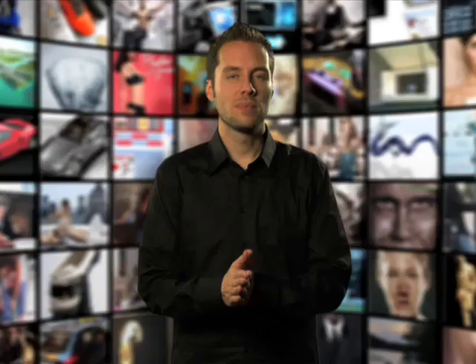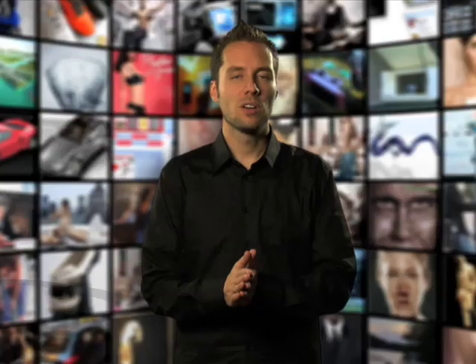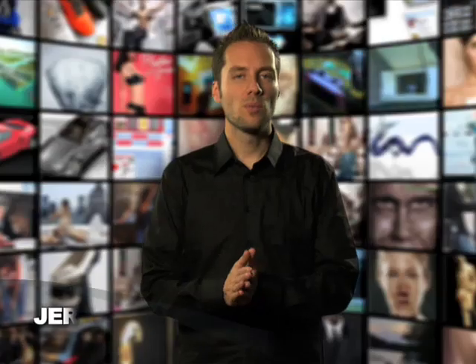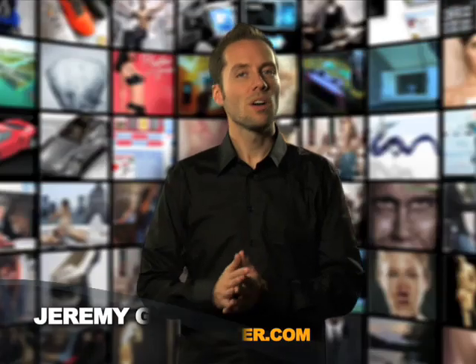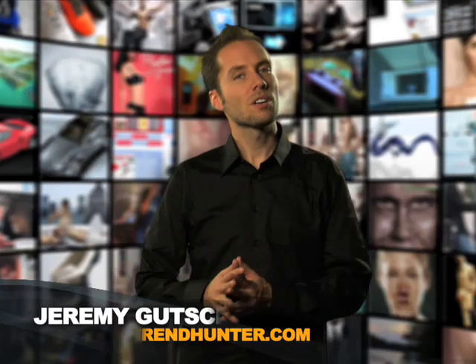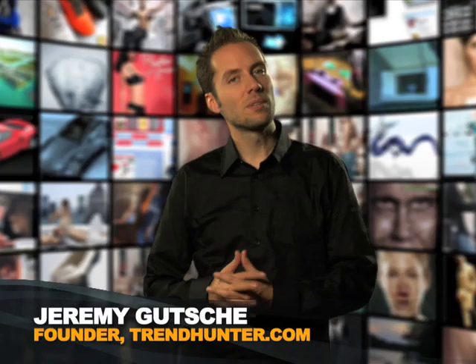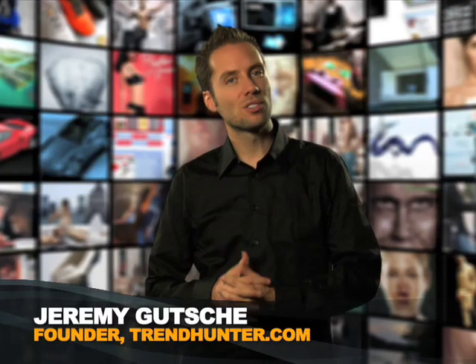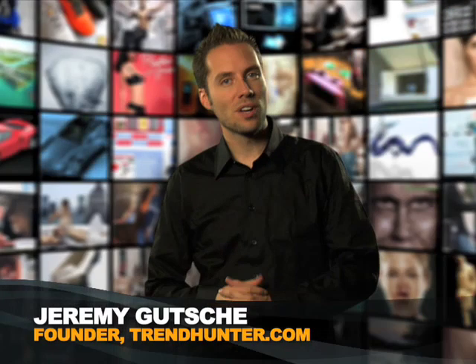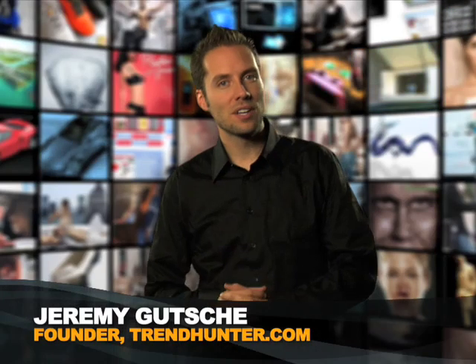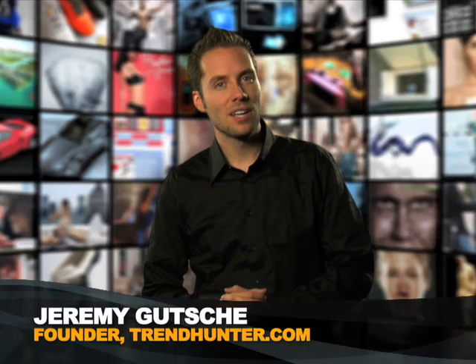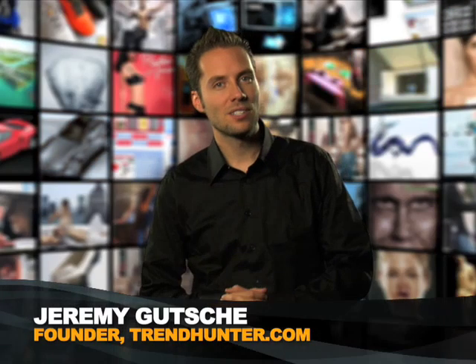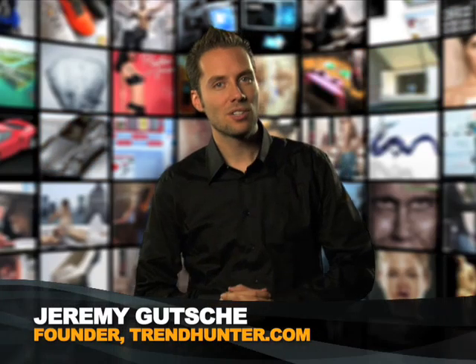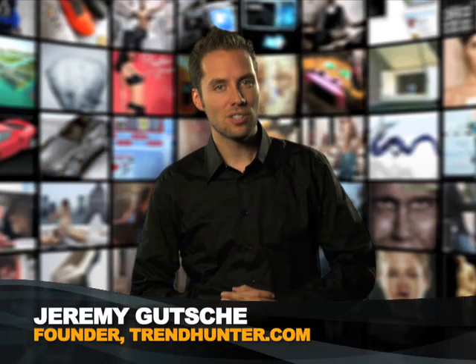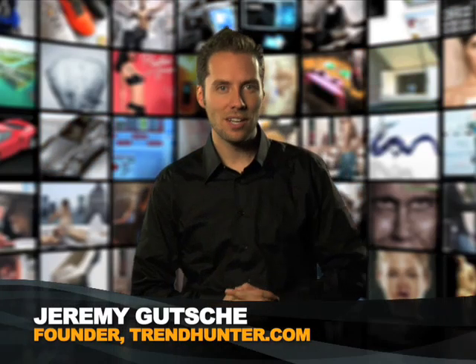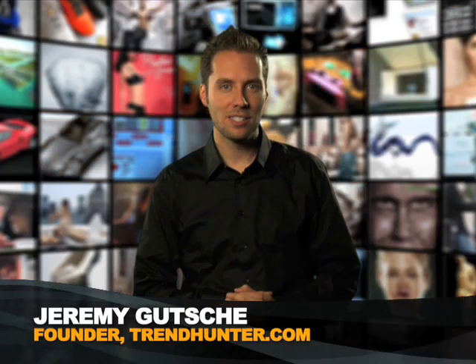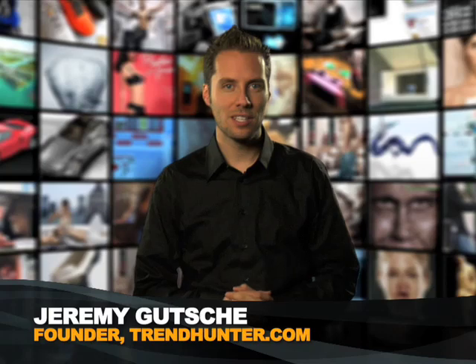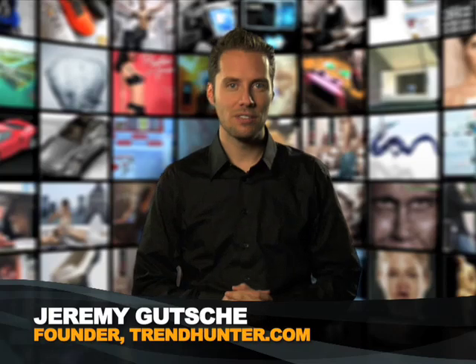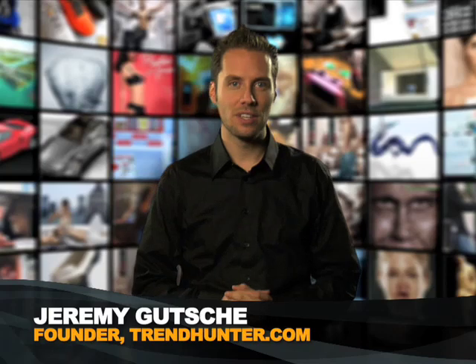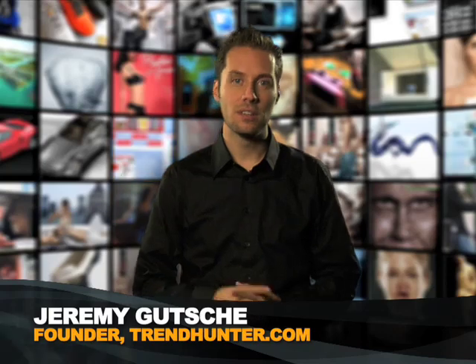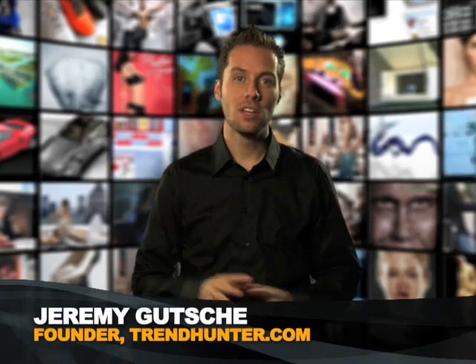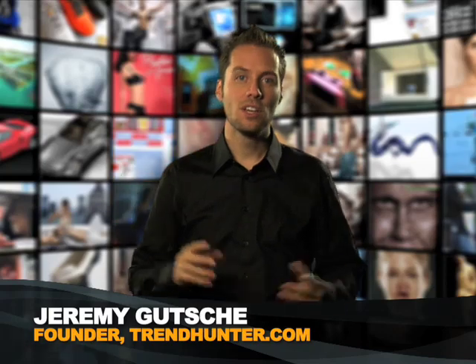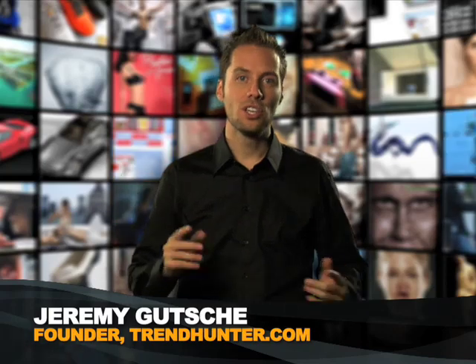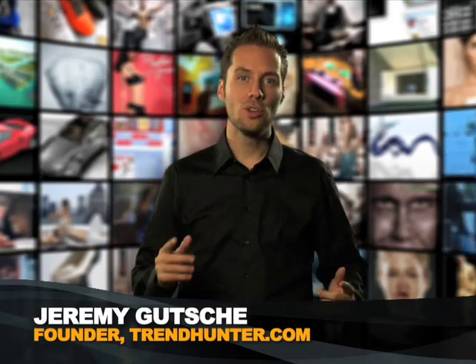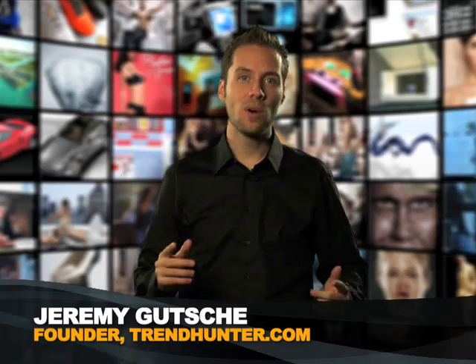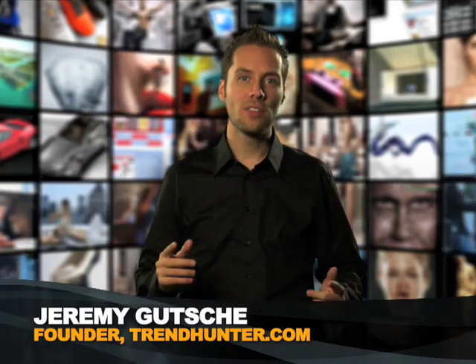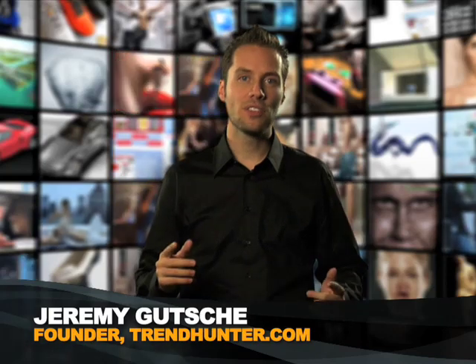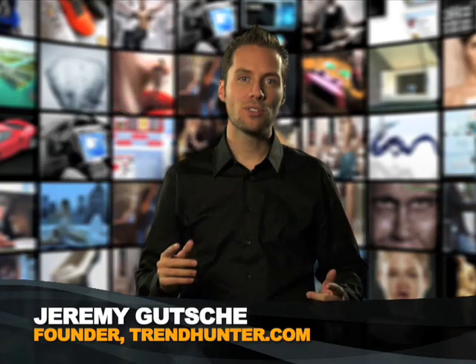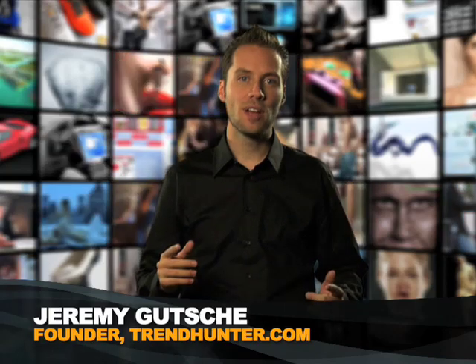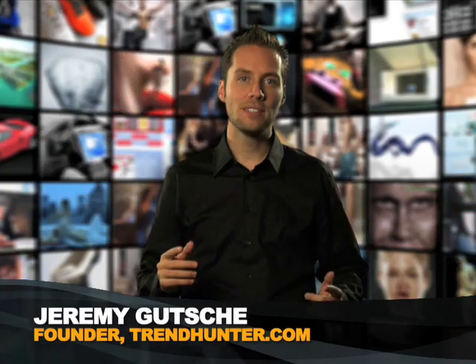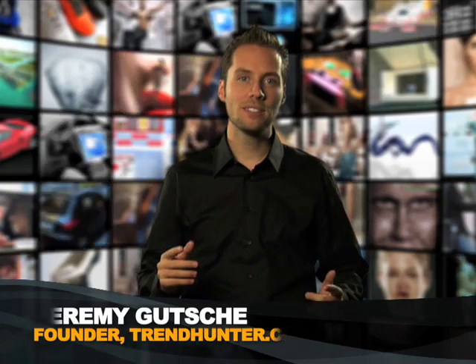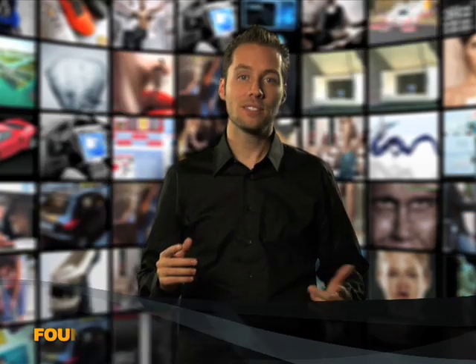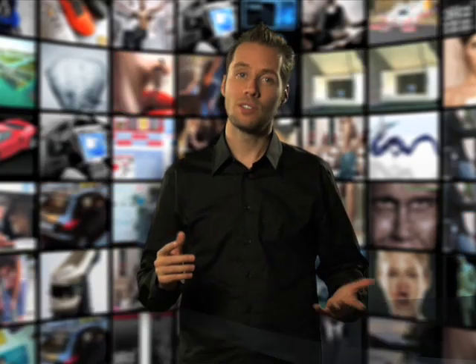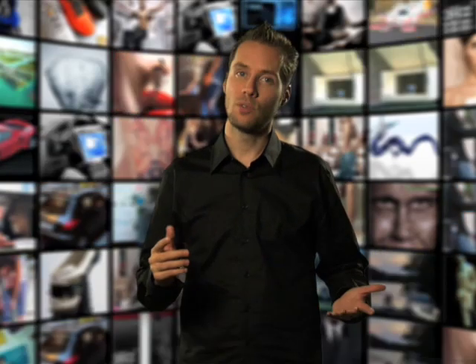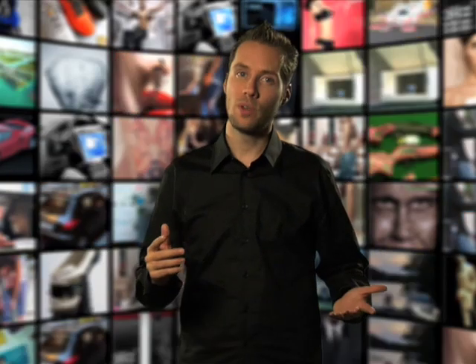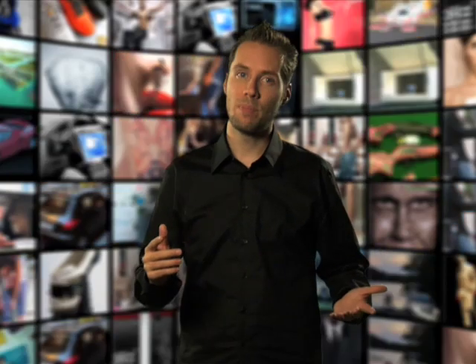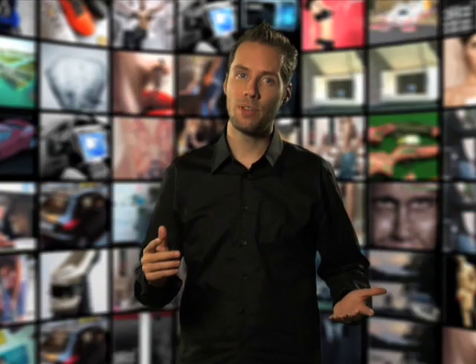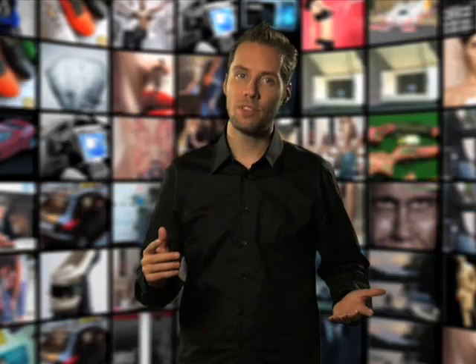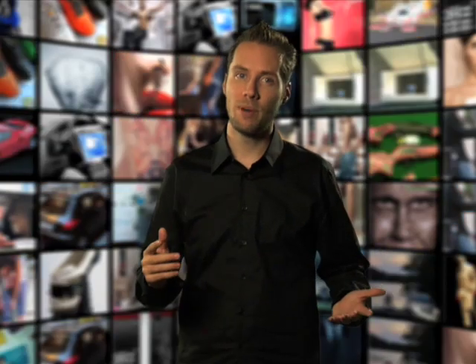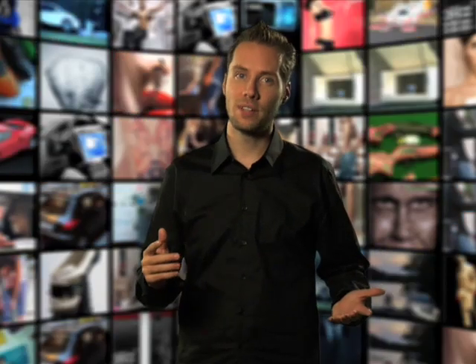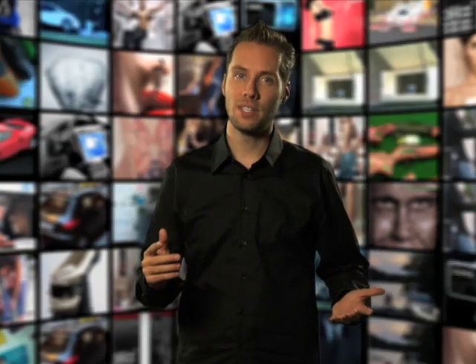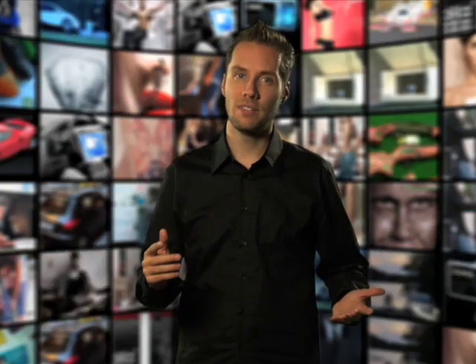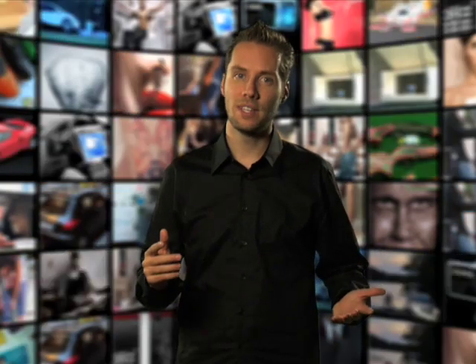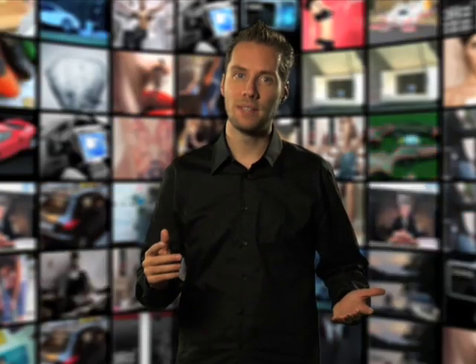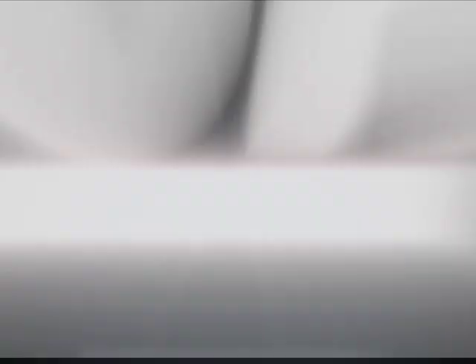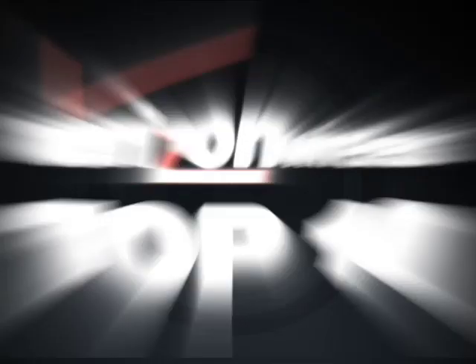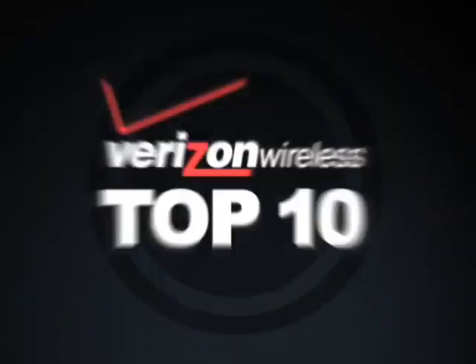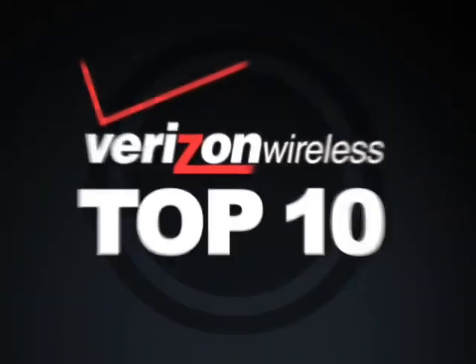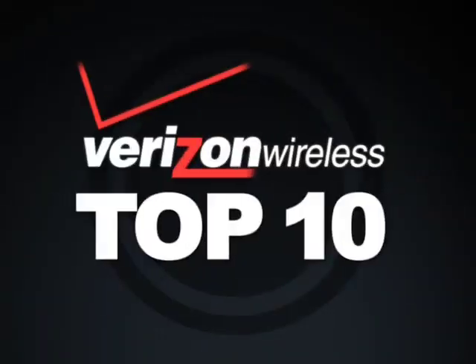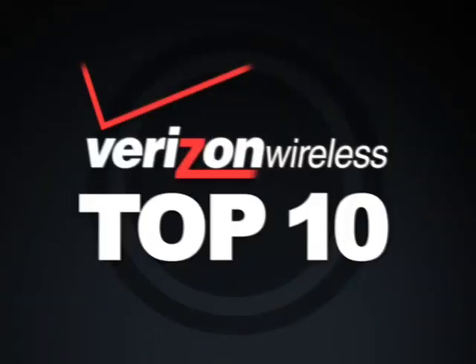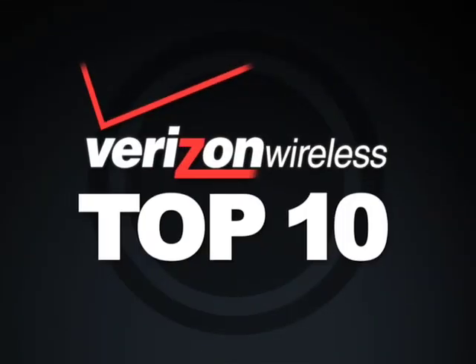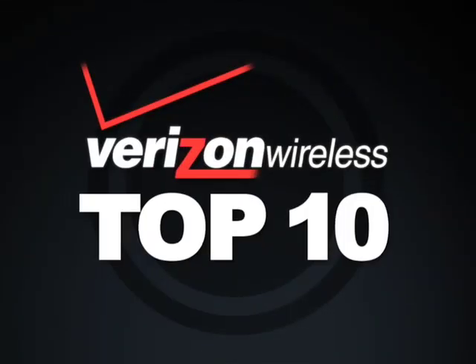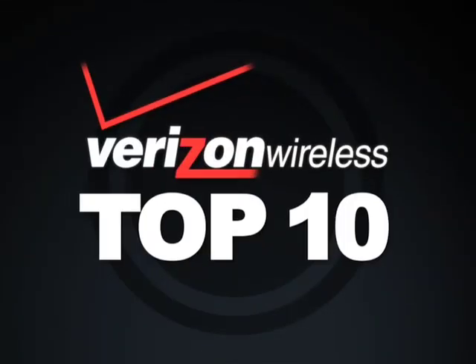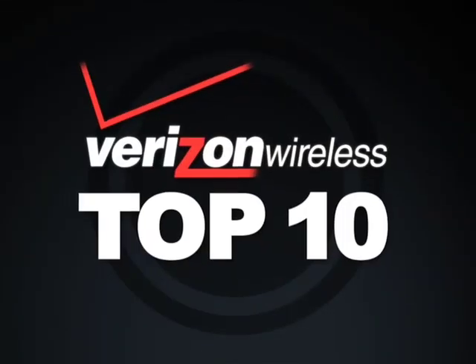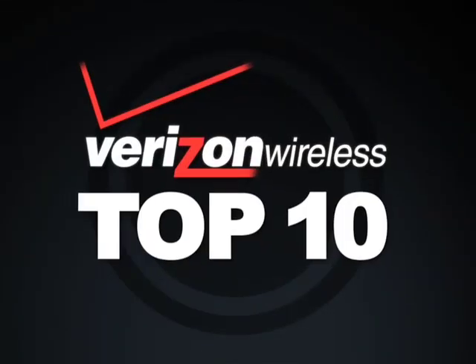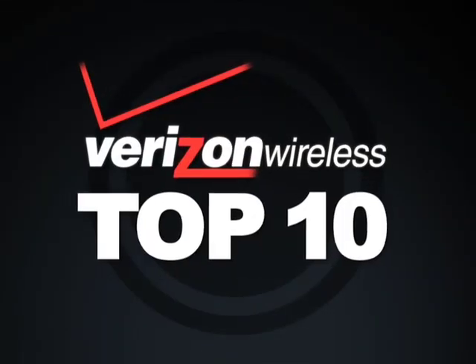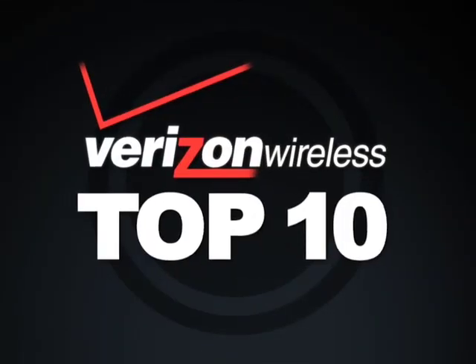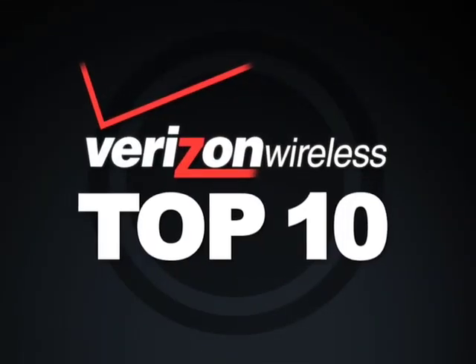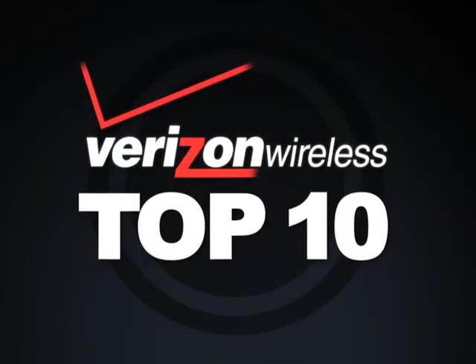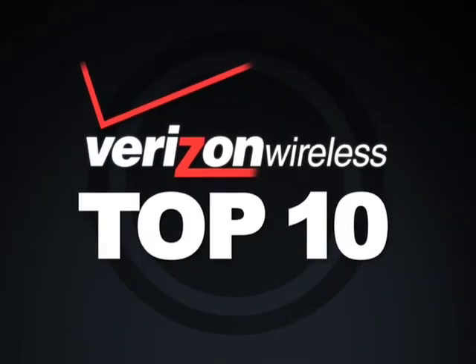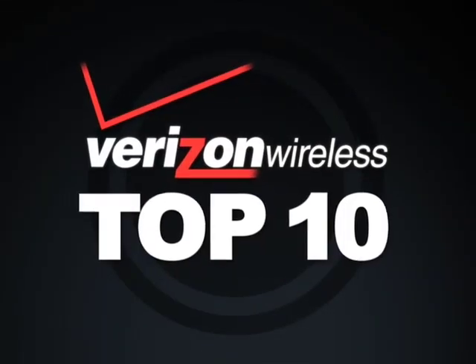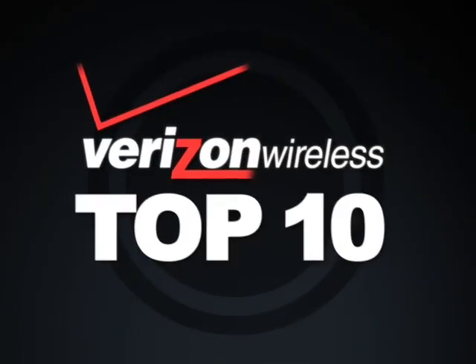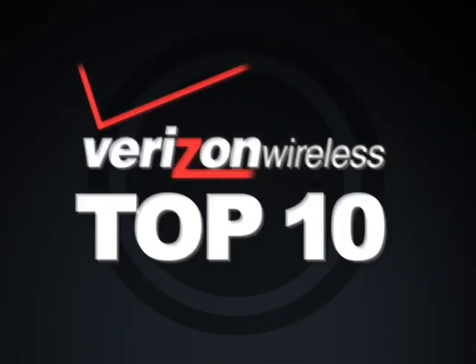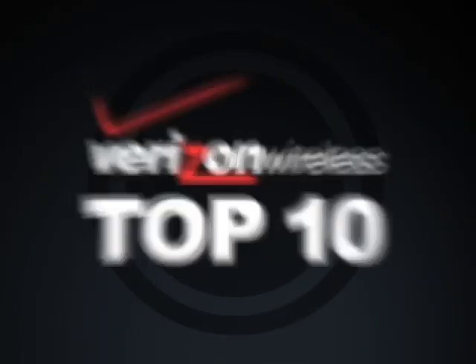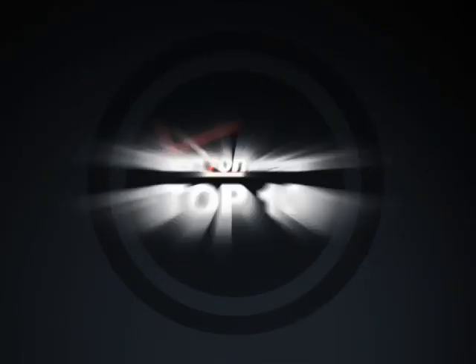Welcome to TrendHunter.TV. You hunt the trends, we put them on TV. Now, the Ryzen Wireless Top 10.